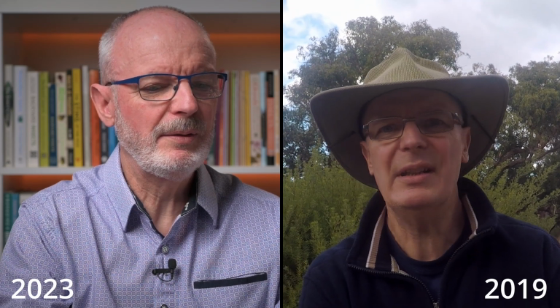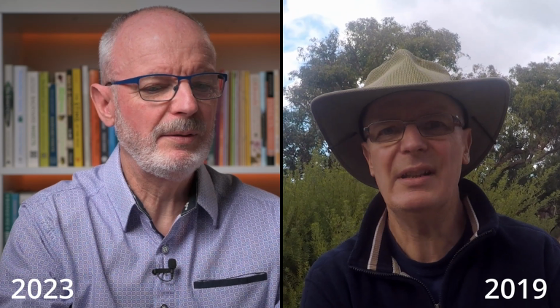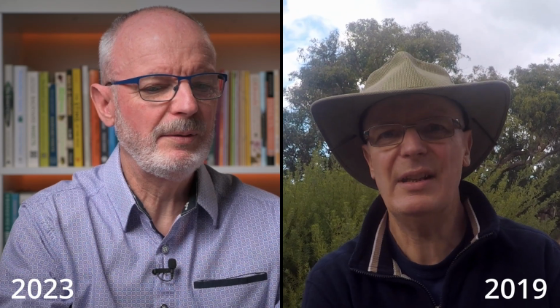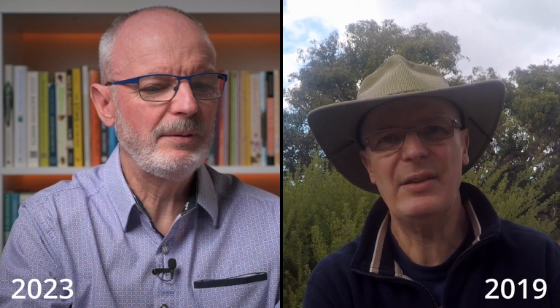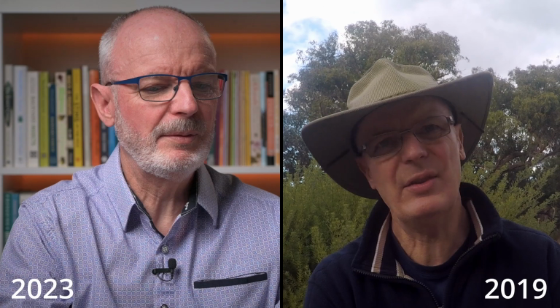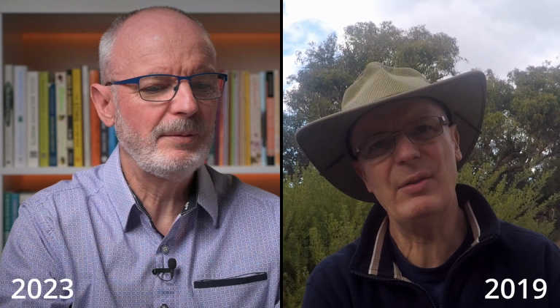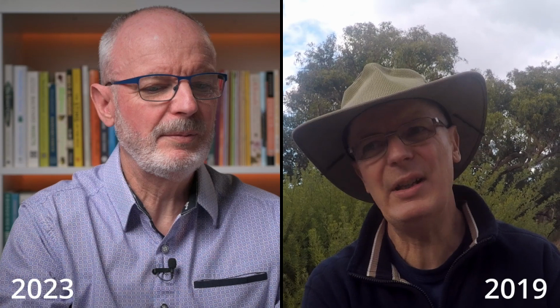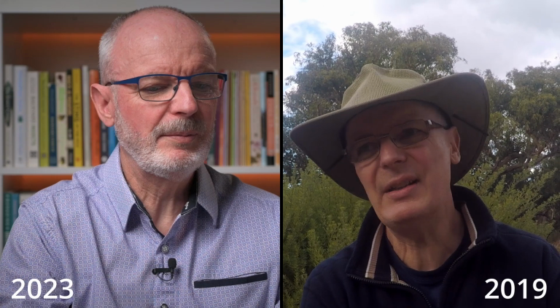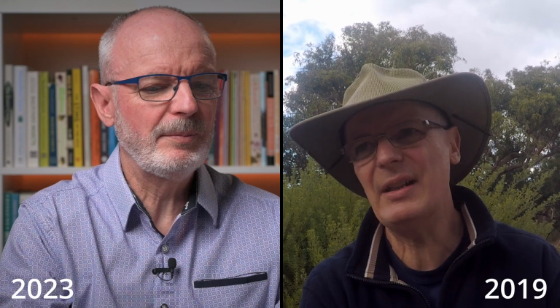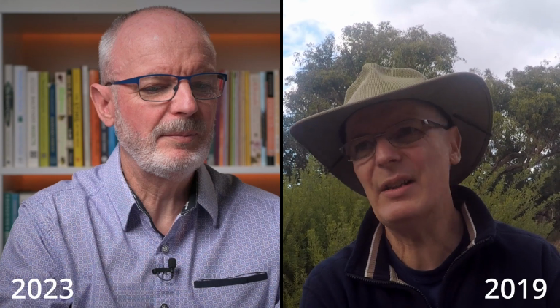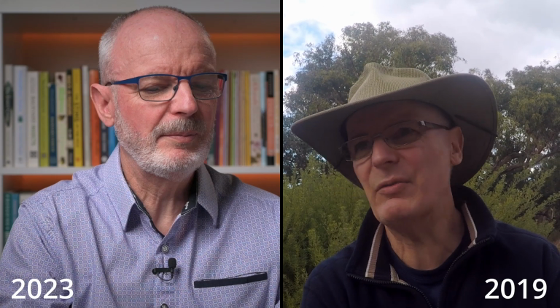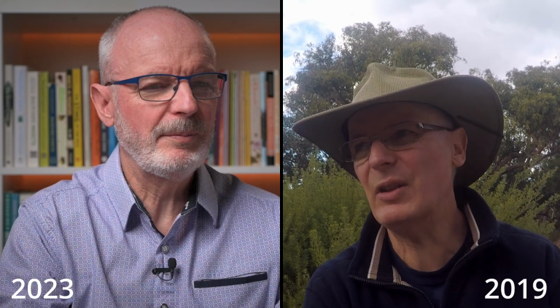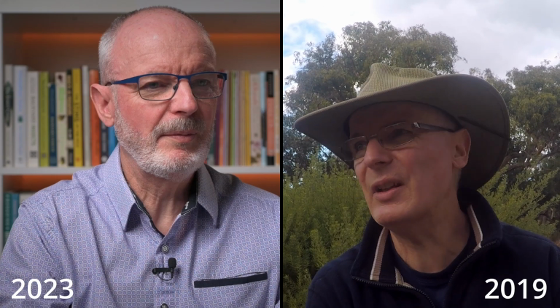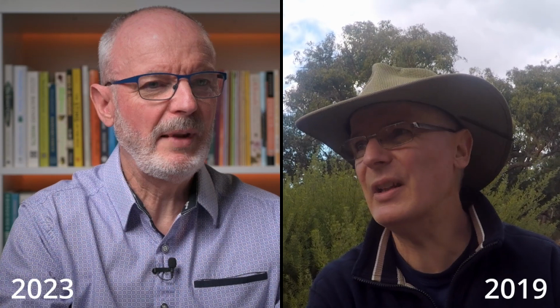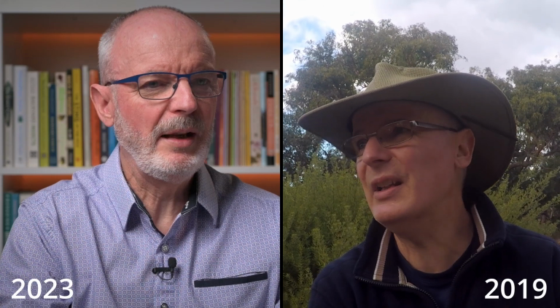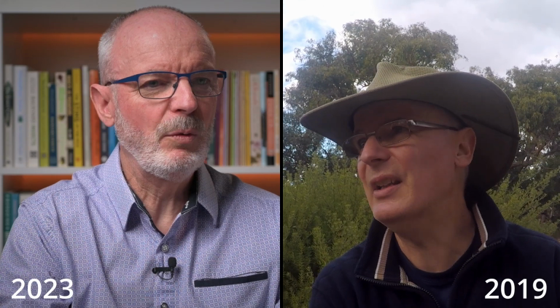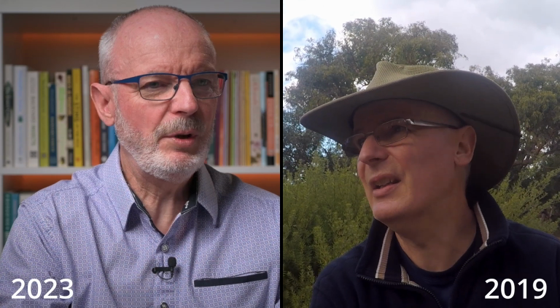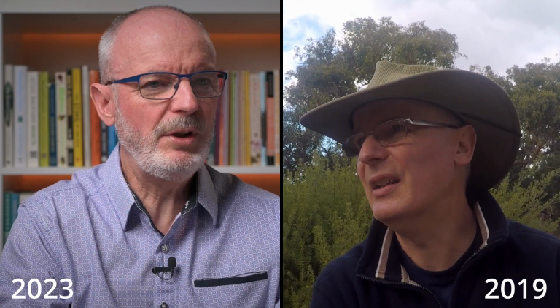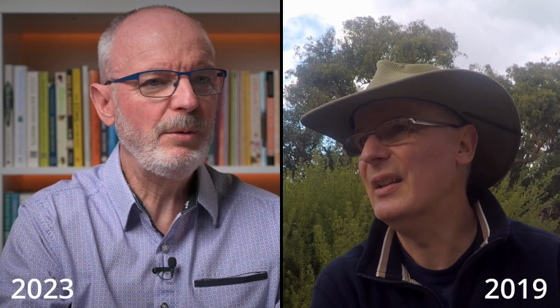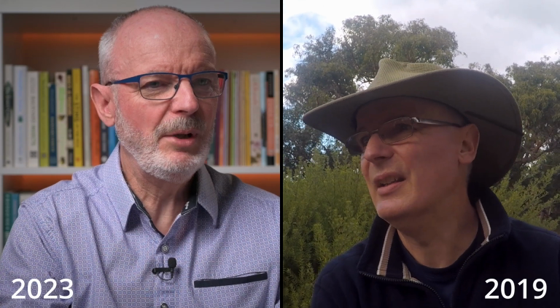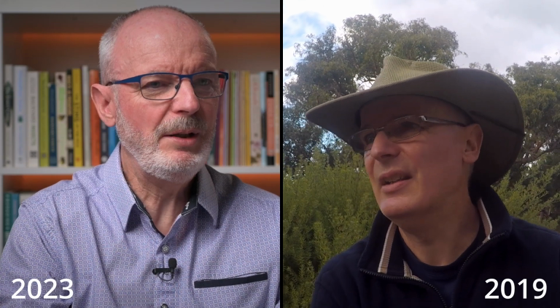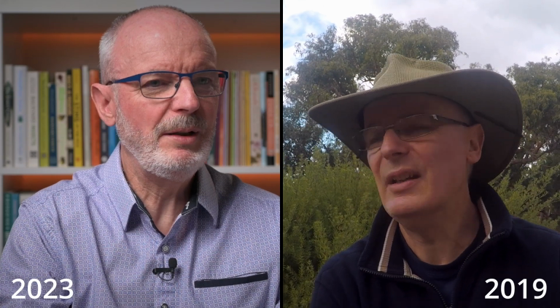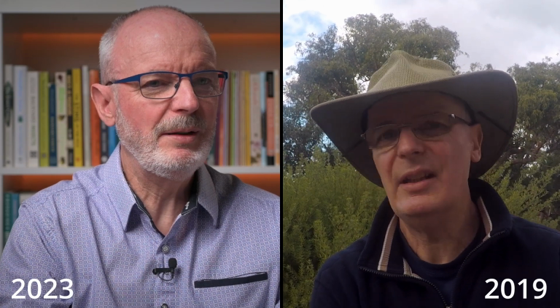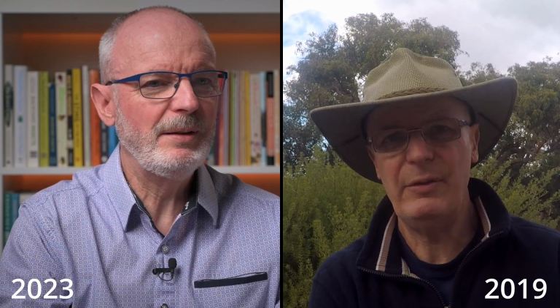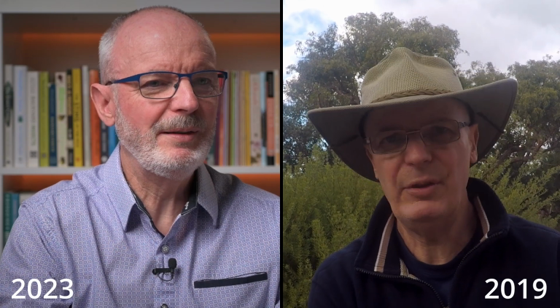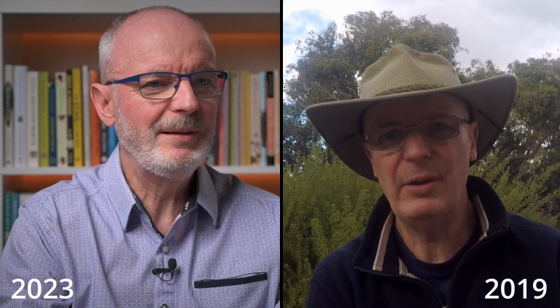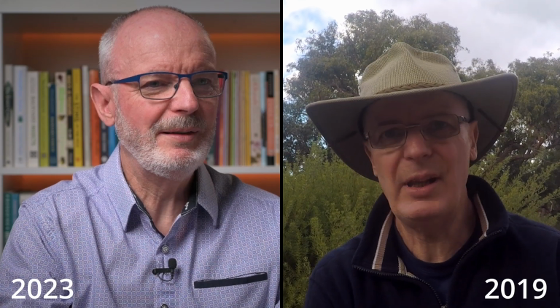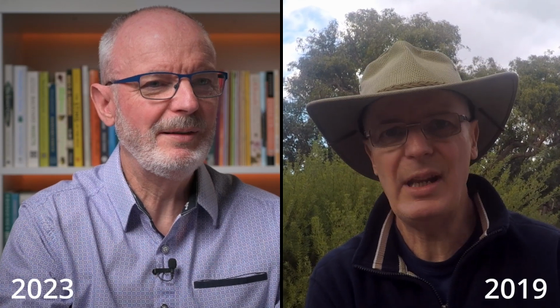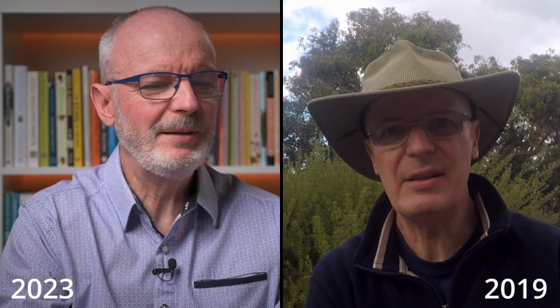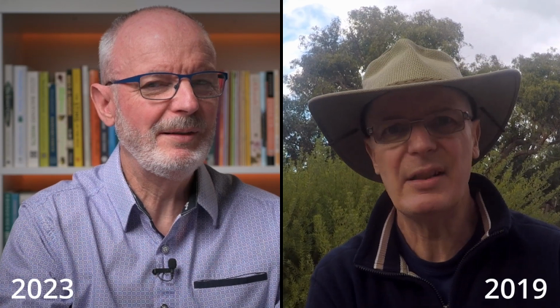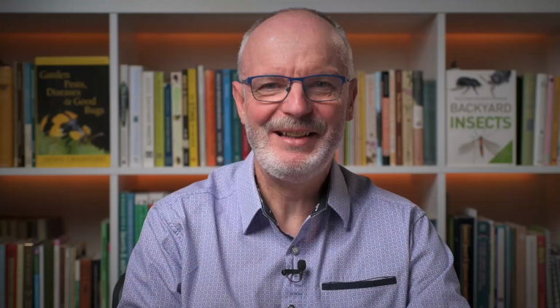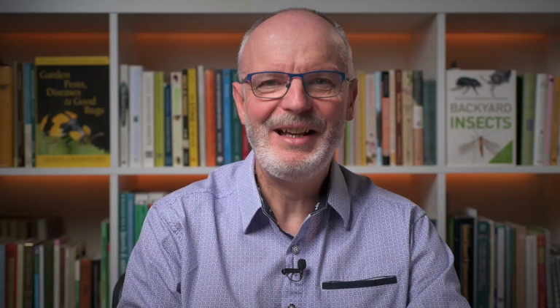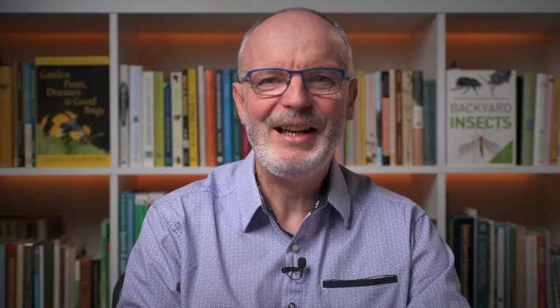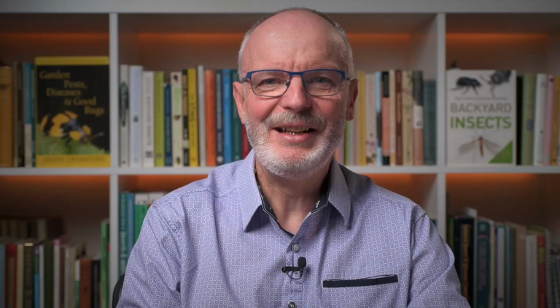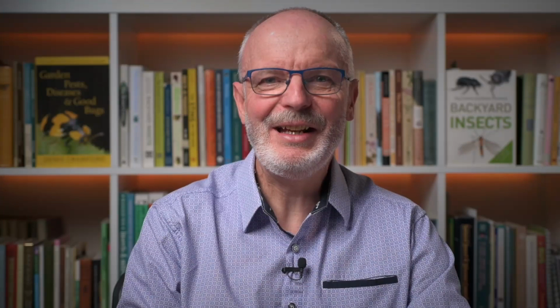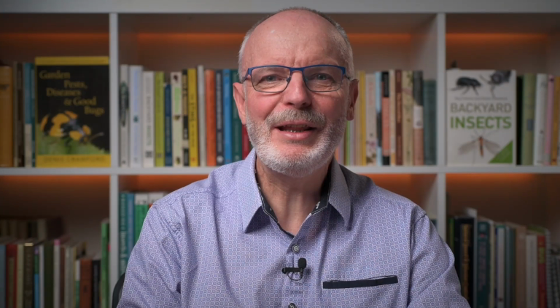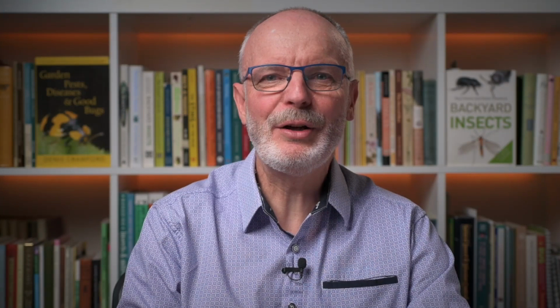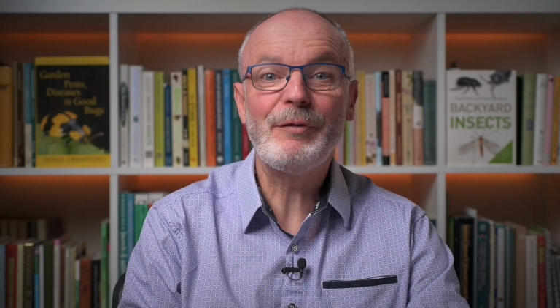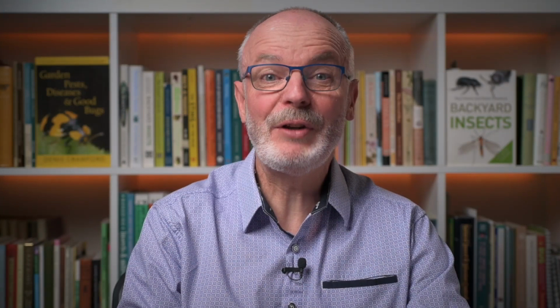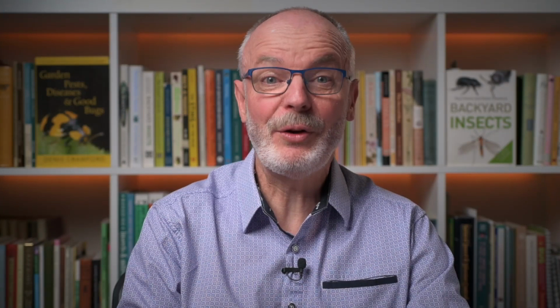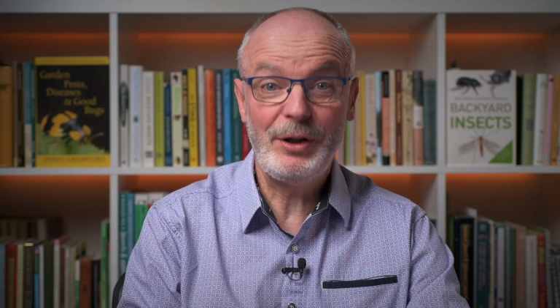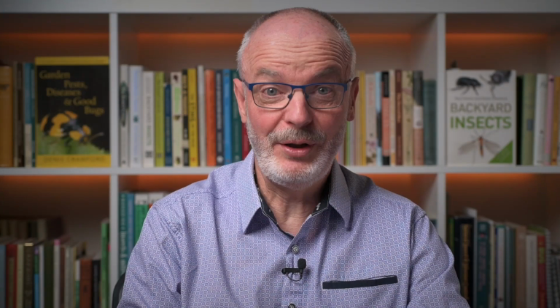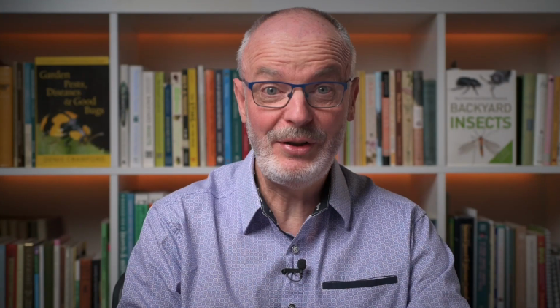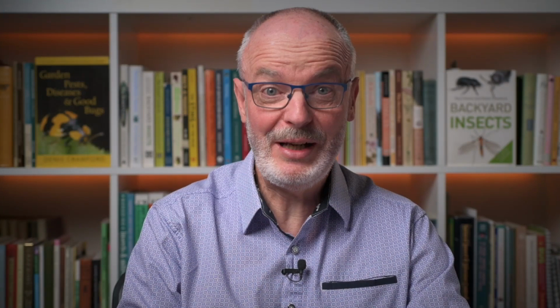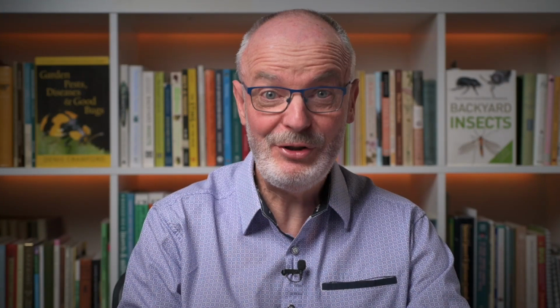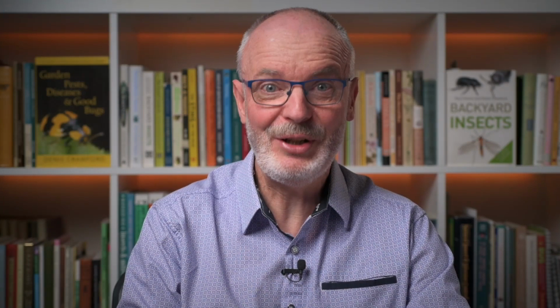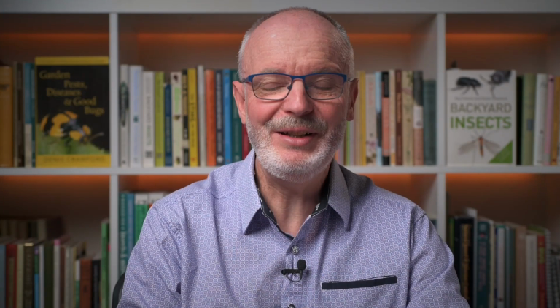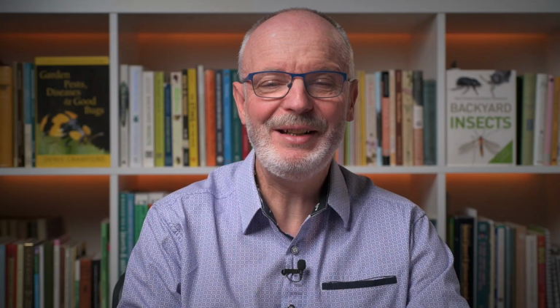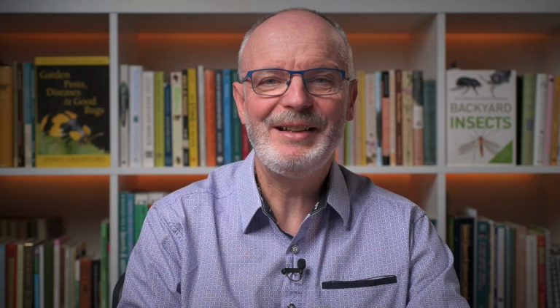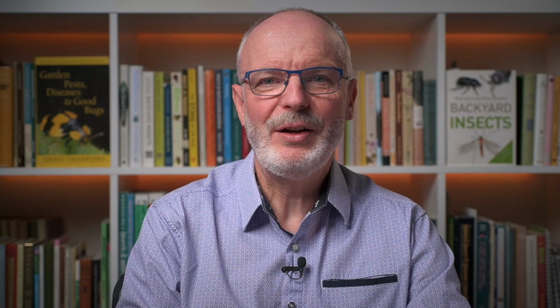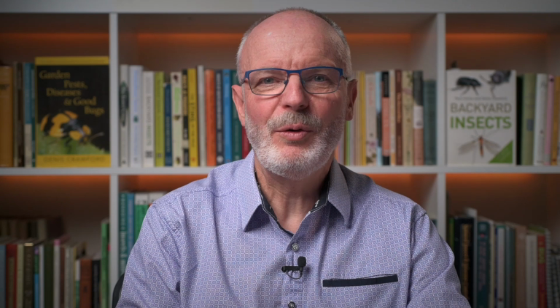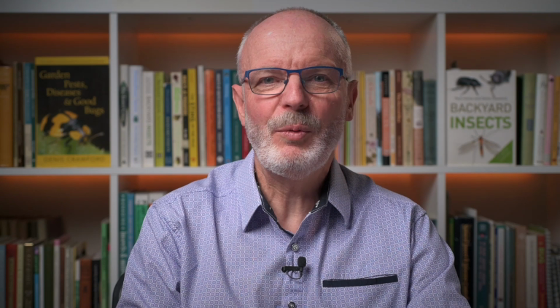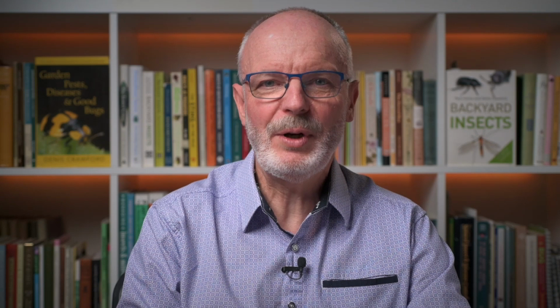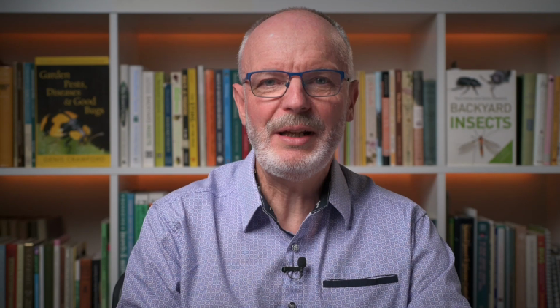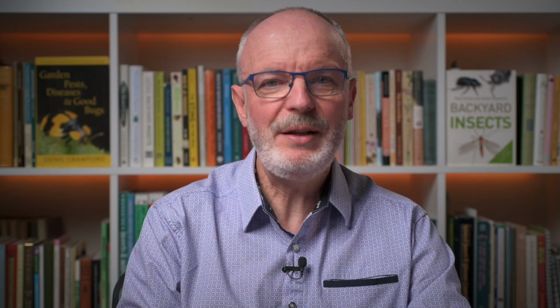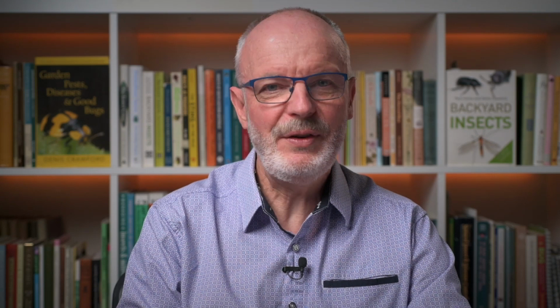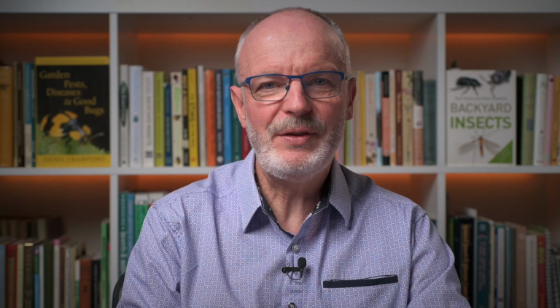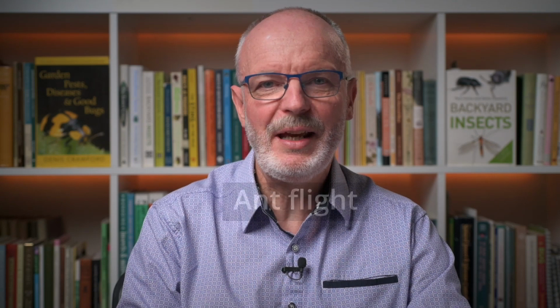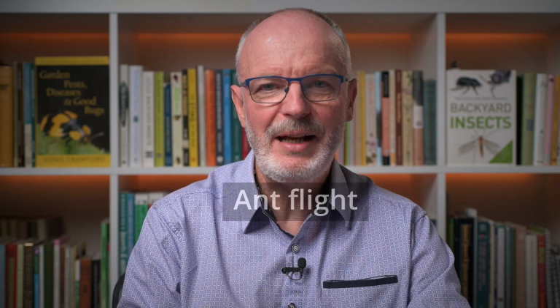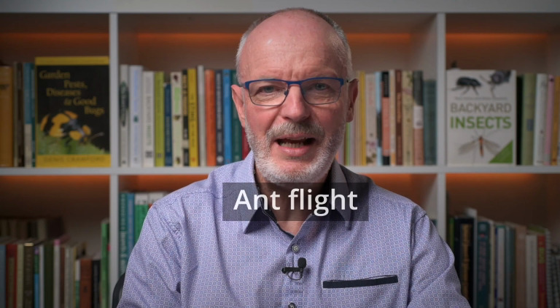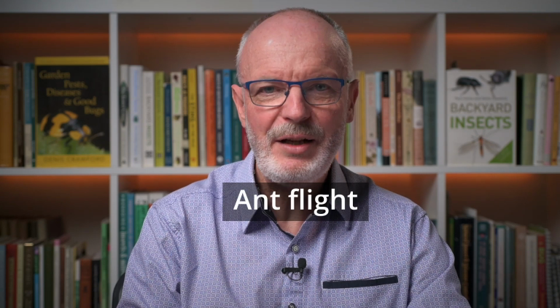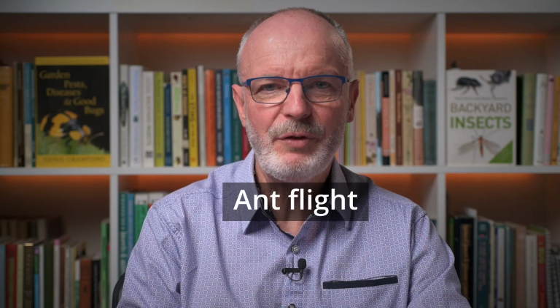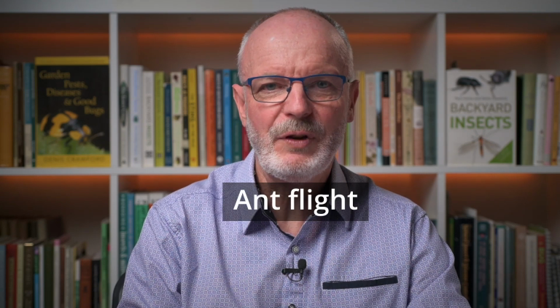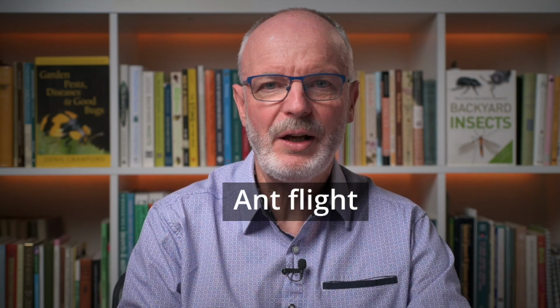It's a great day to fly. What do you mean? If you're an ant. Now that I've got your attention — what is an ant flight?